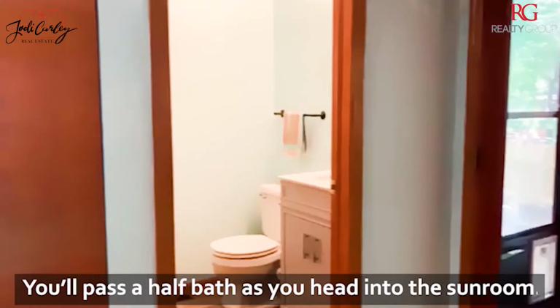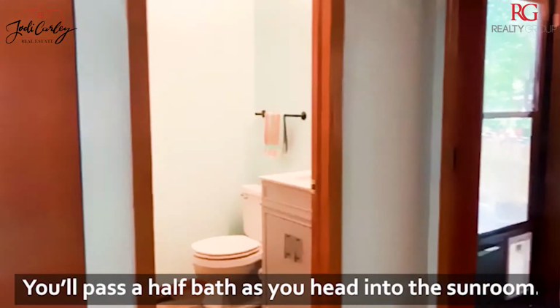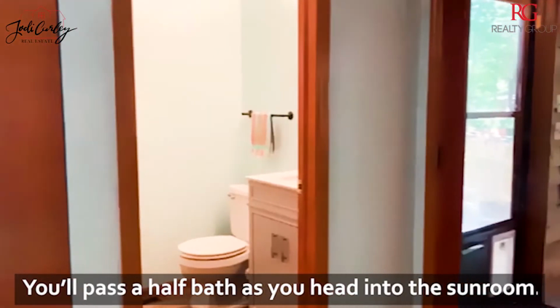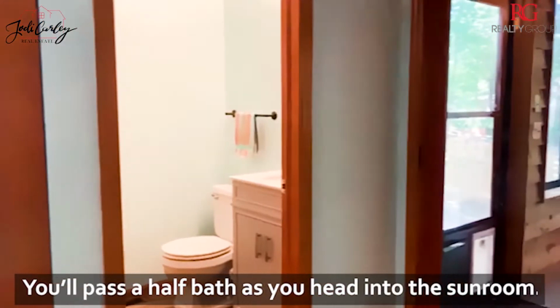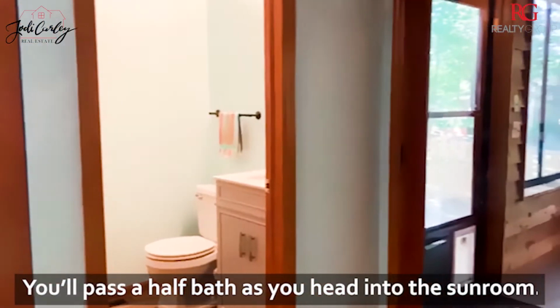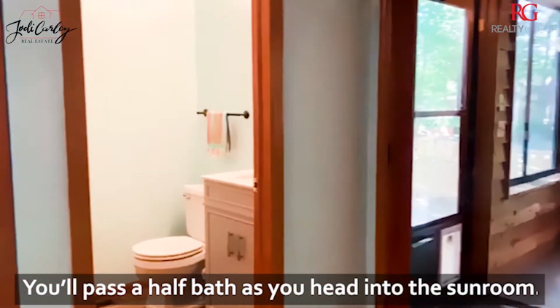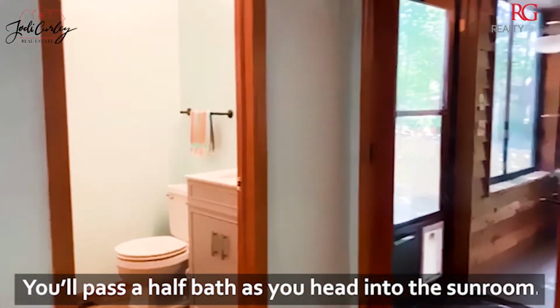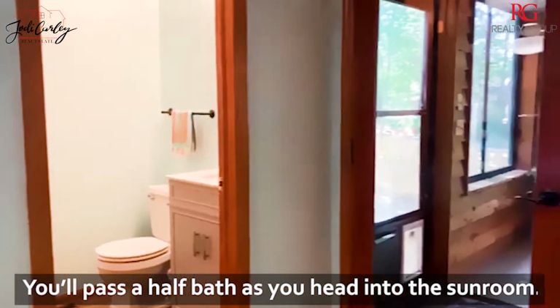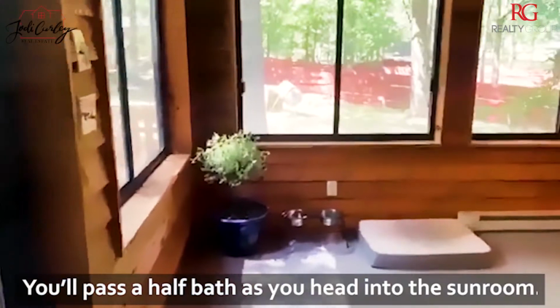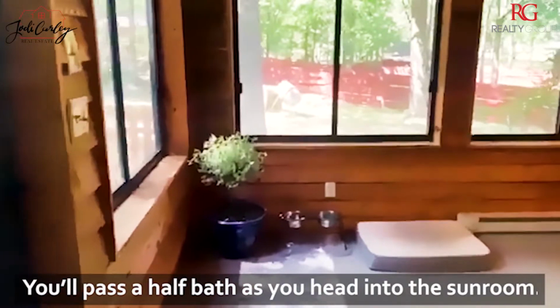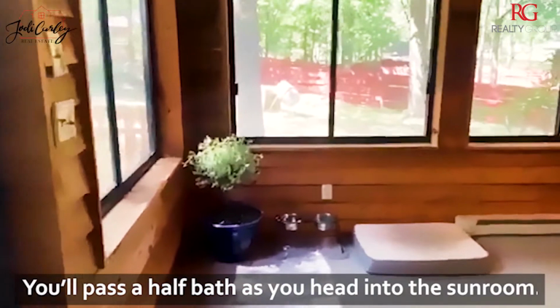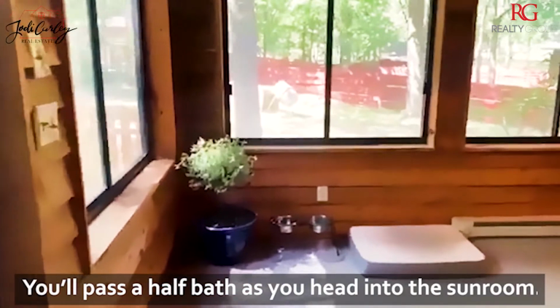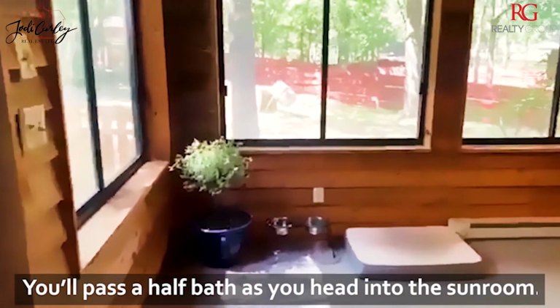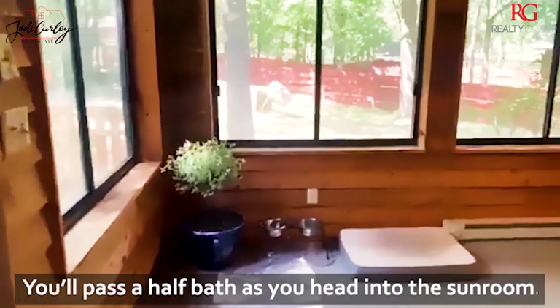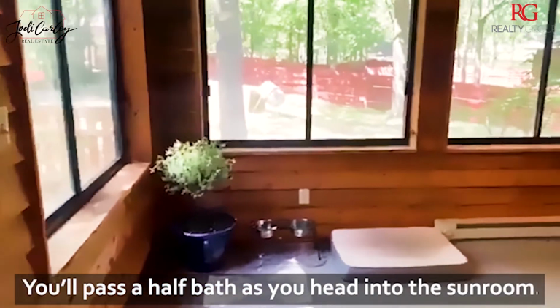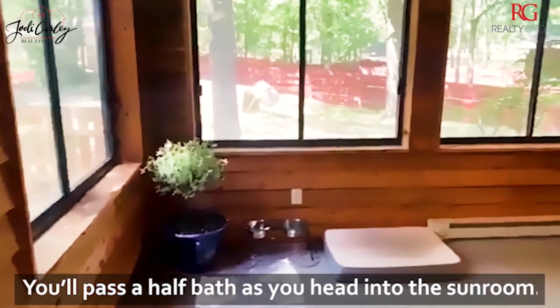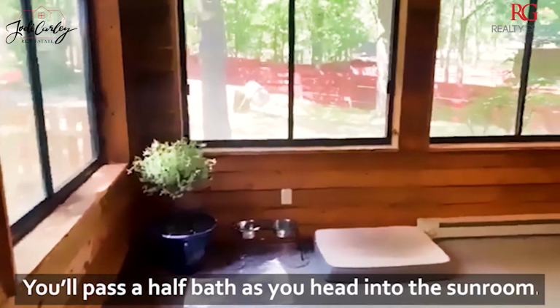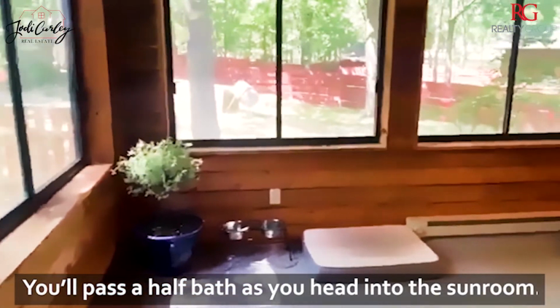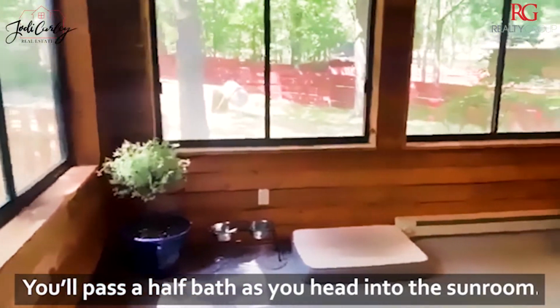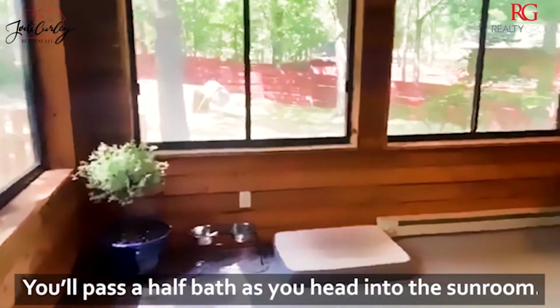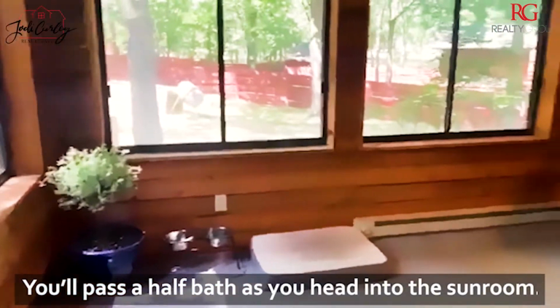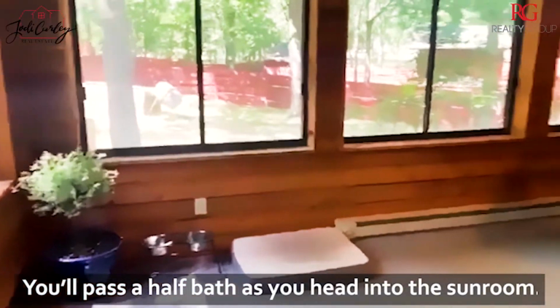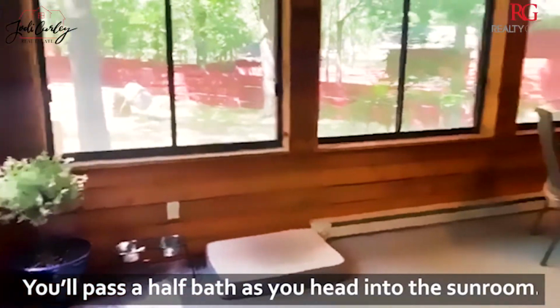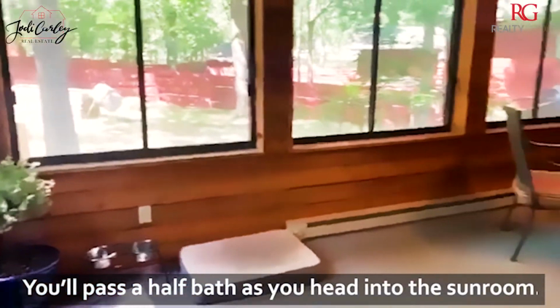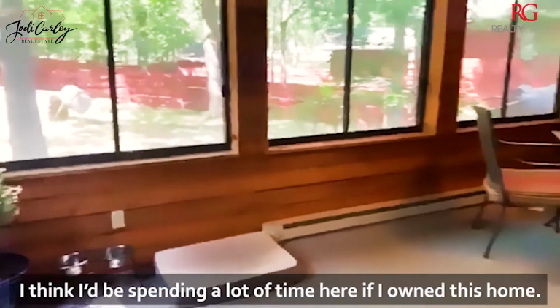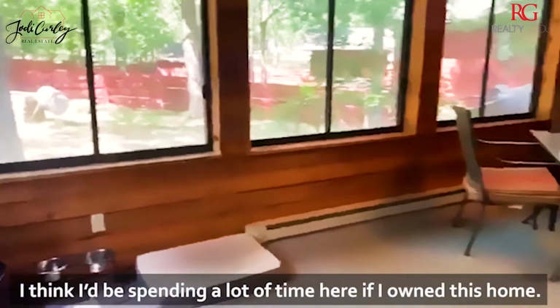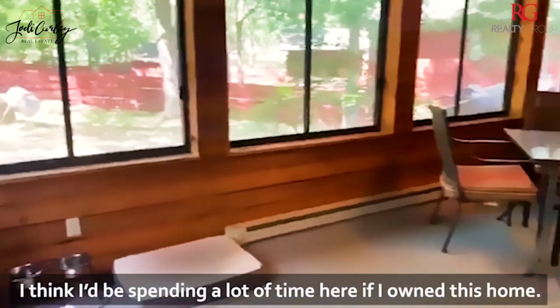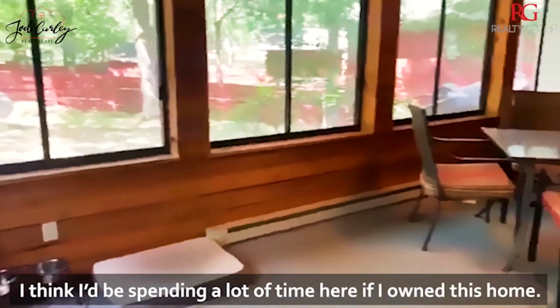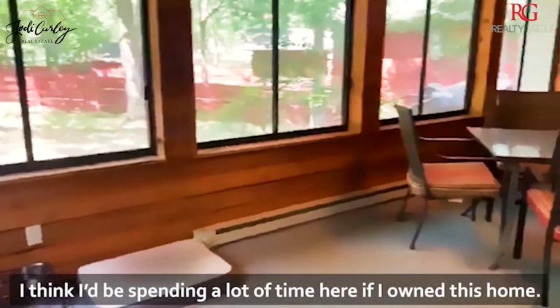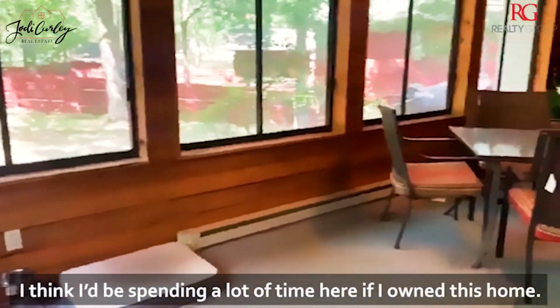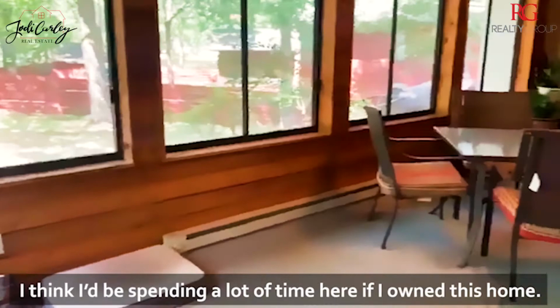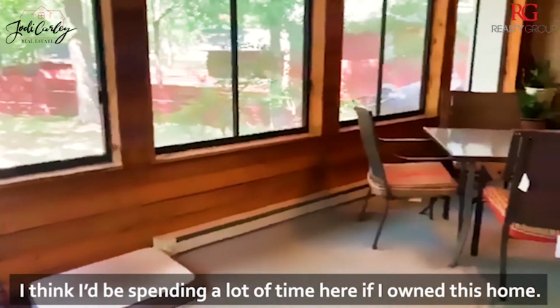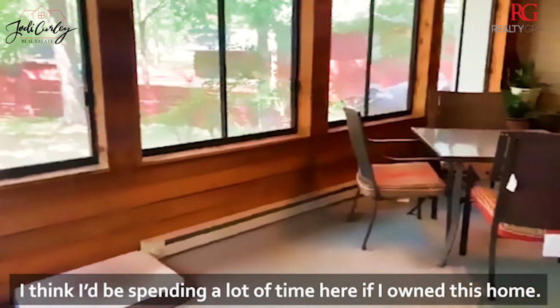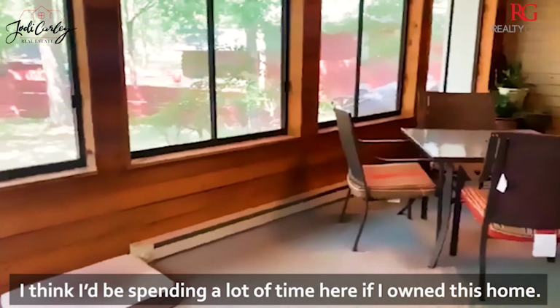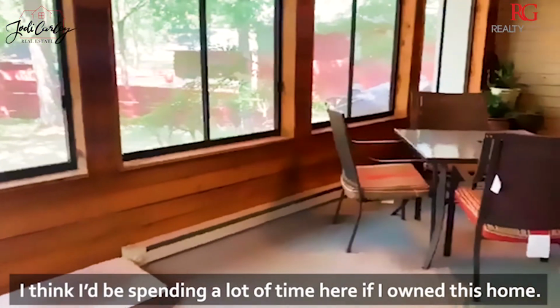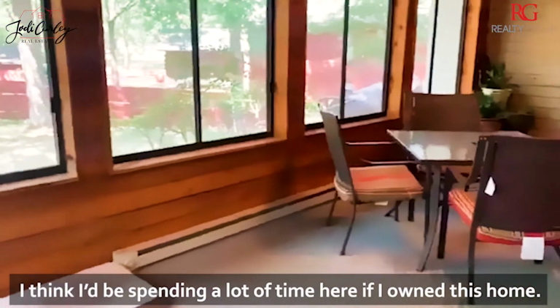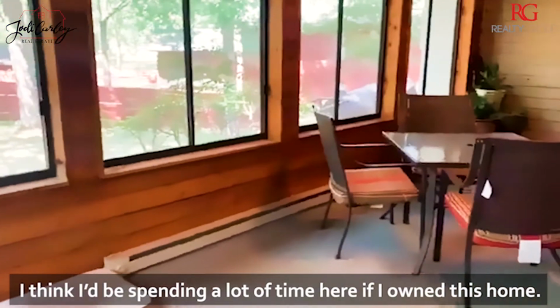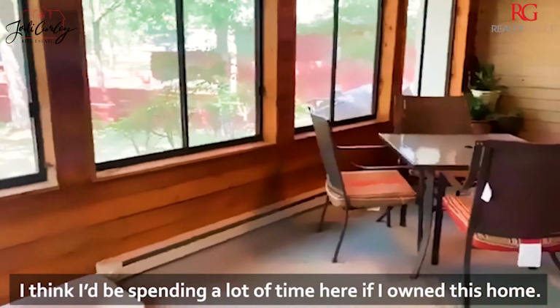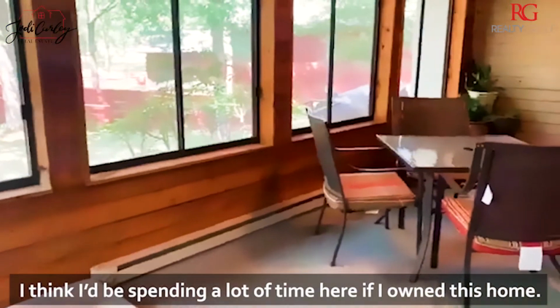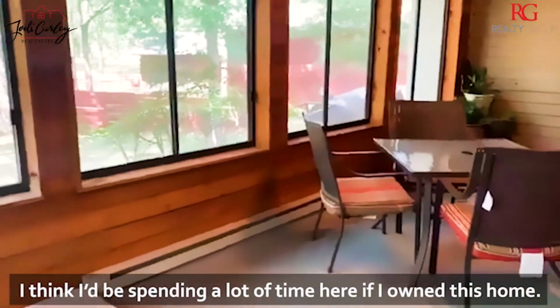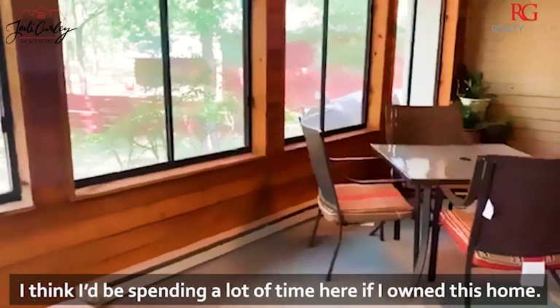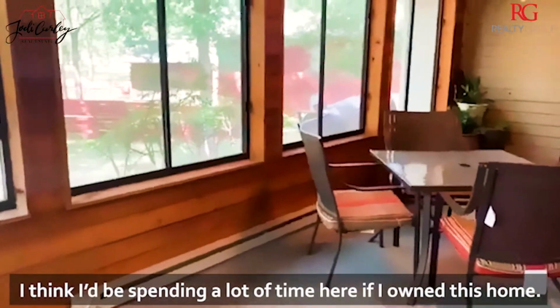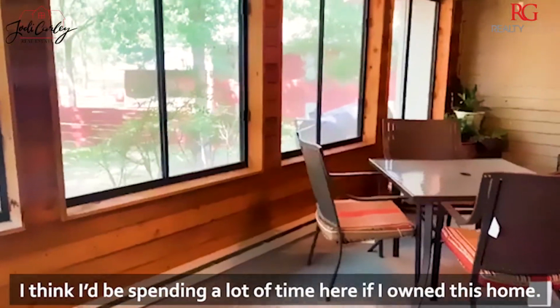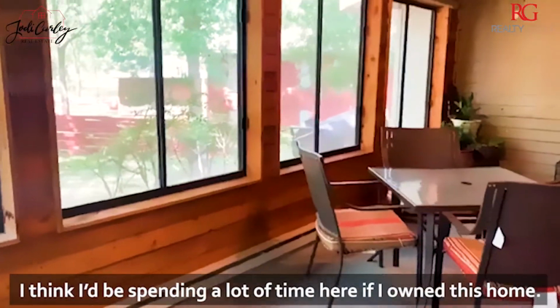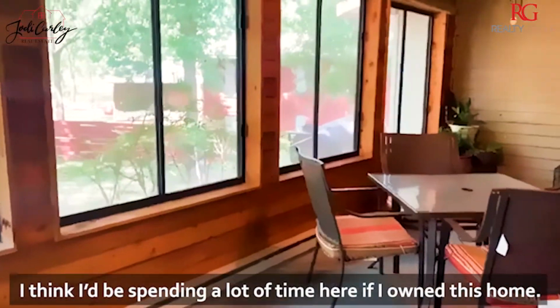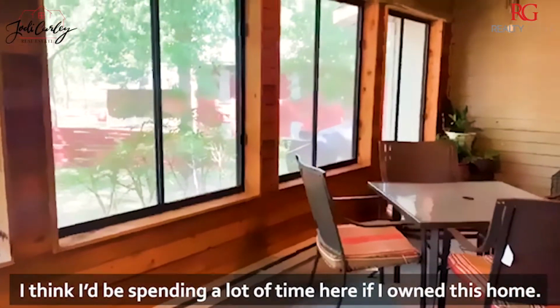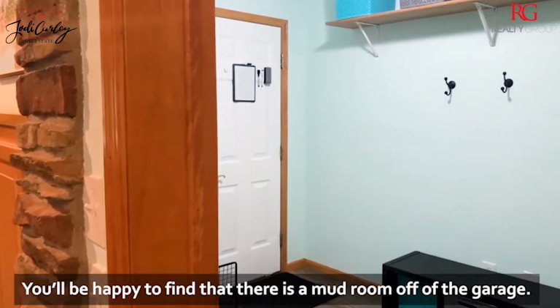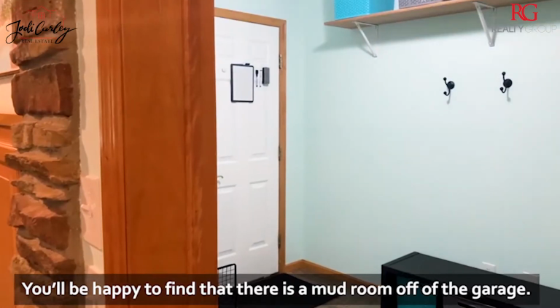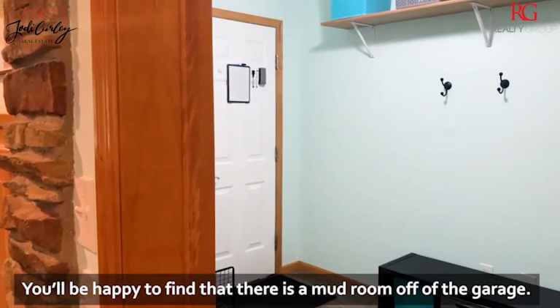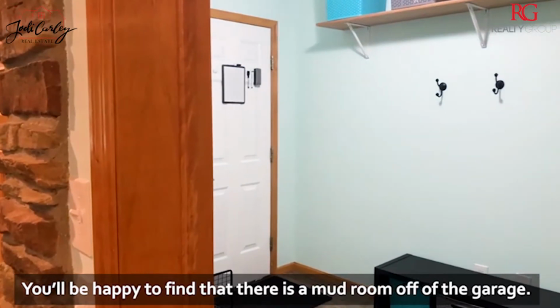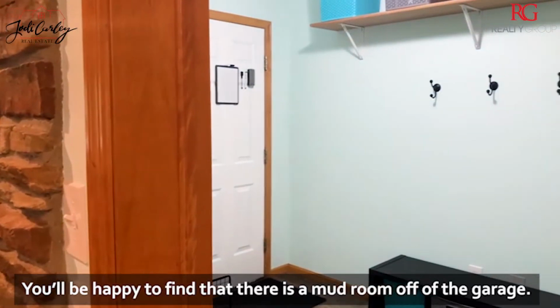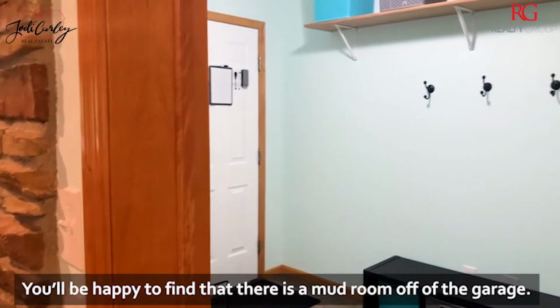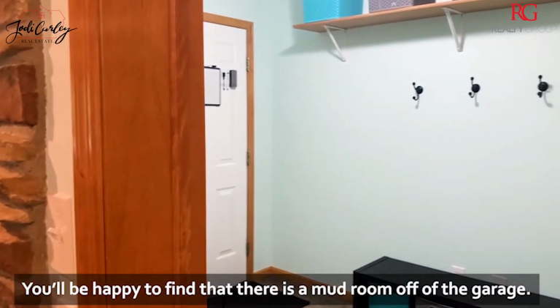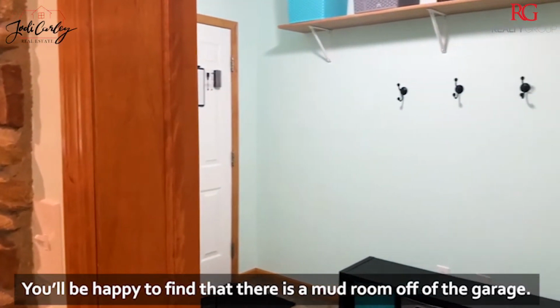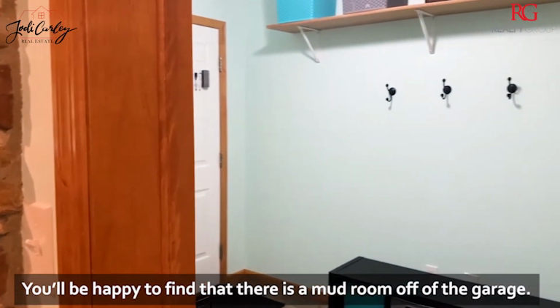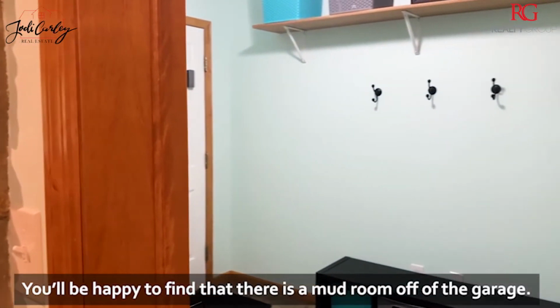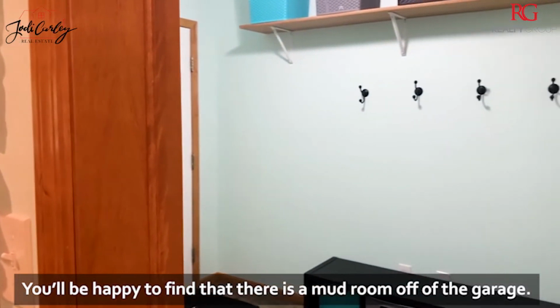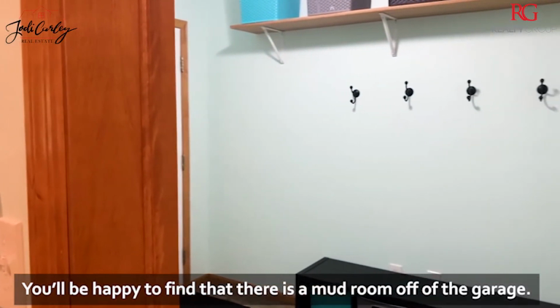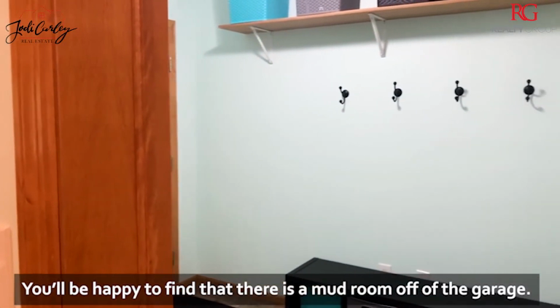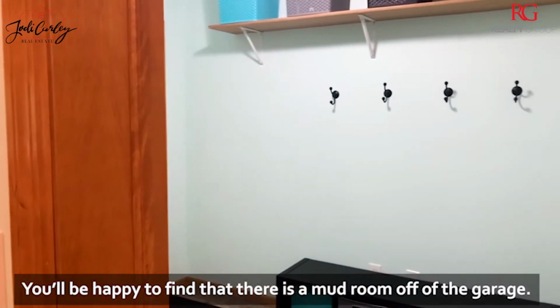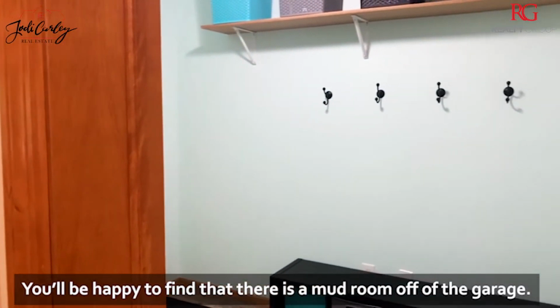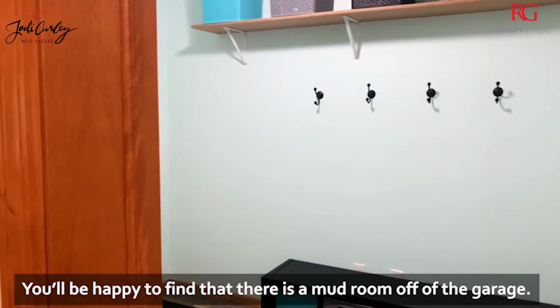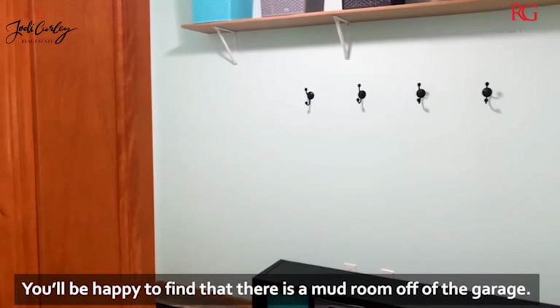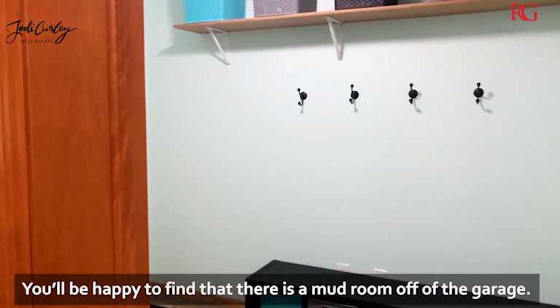You'll pass a half bath as you head into the sunroom. I think I'd be spending a lot of time here if I owned this home. I'd be happy to find that there's a mudroom off of the garage.